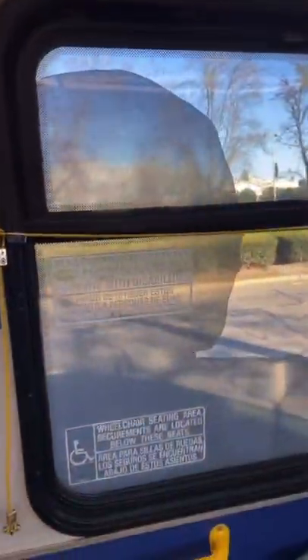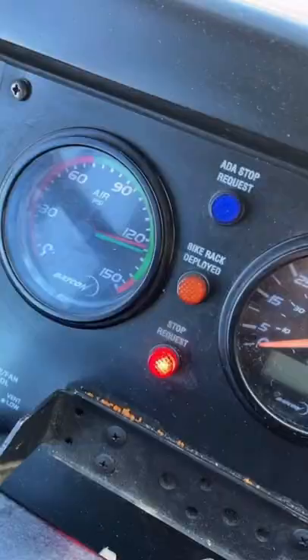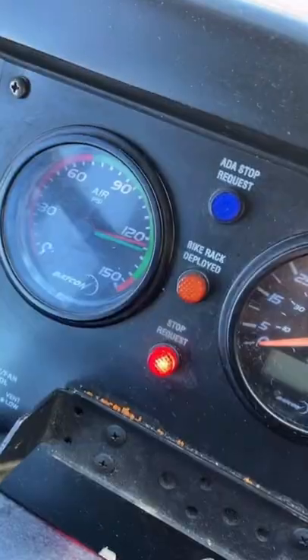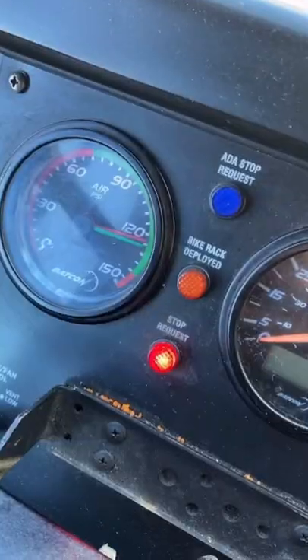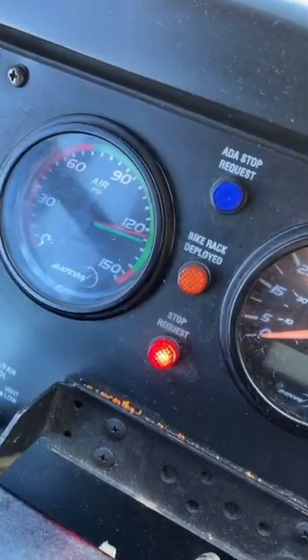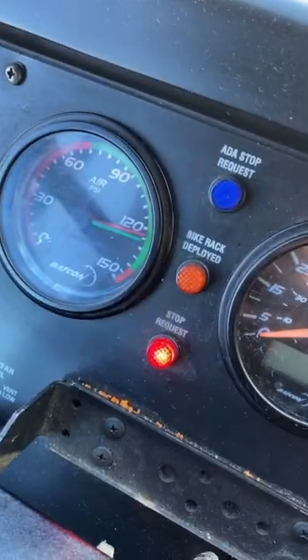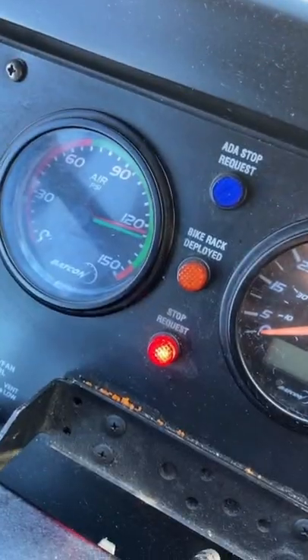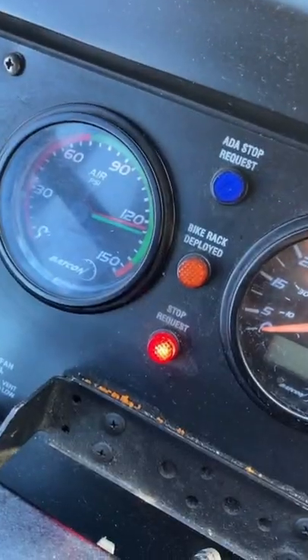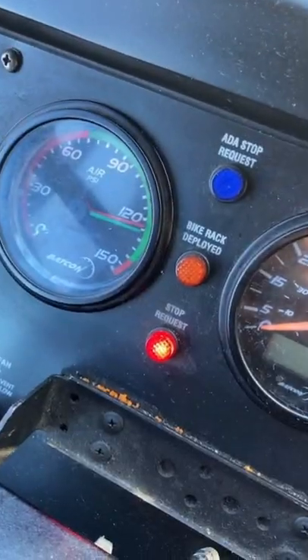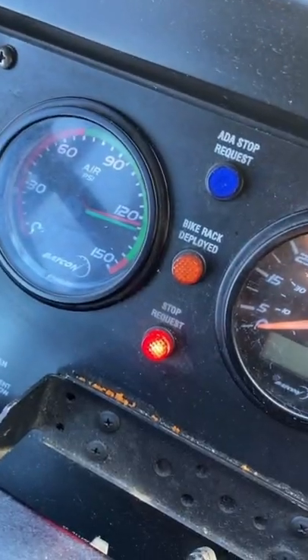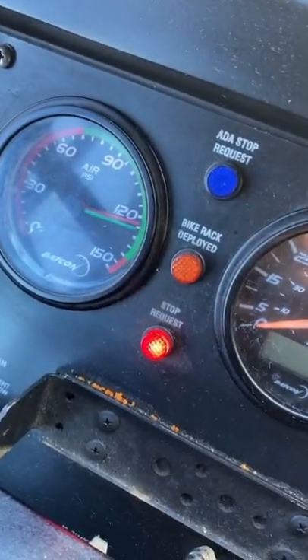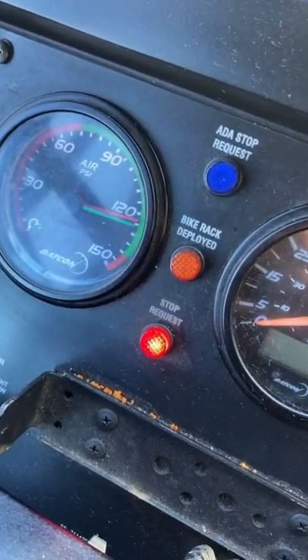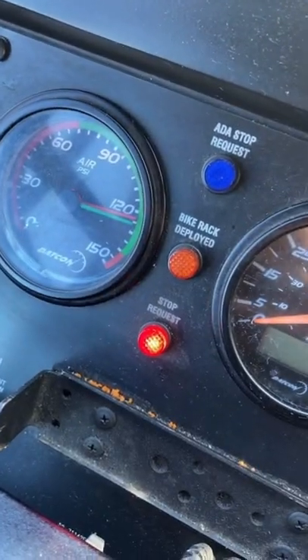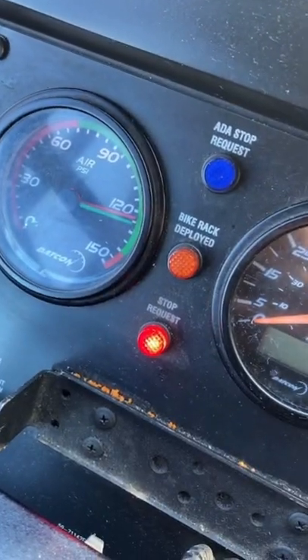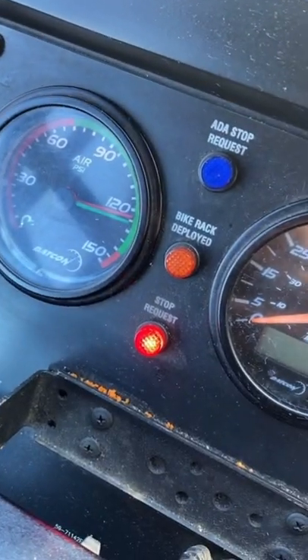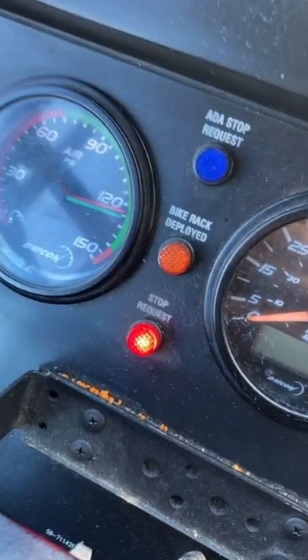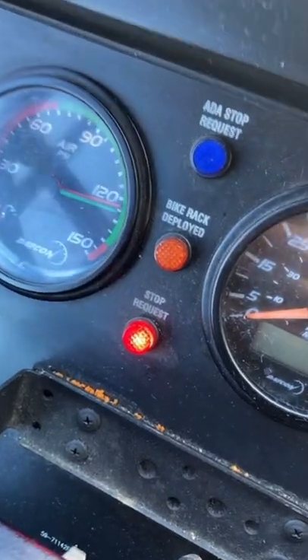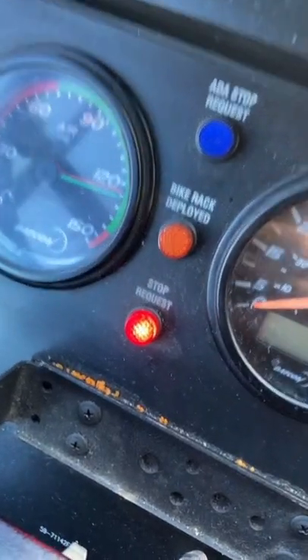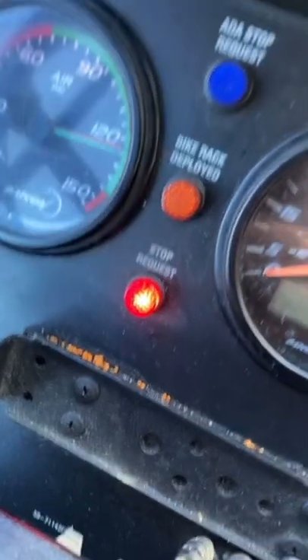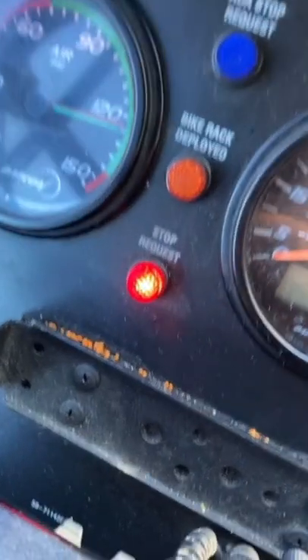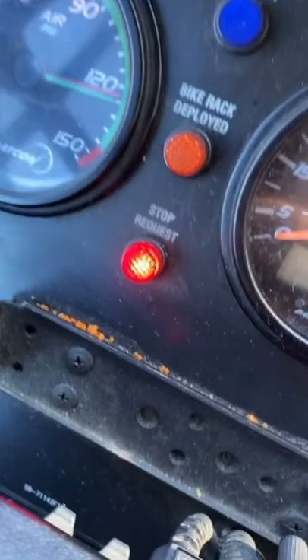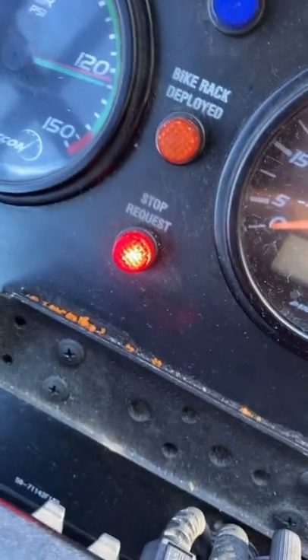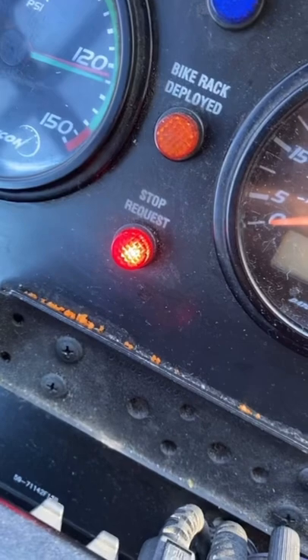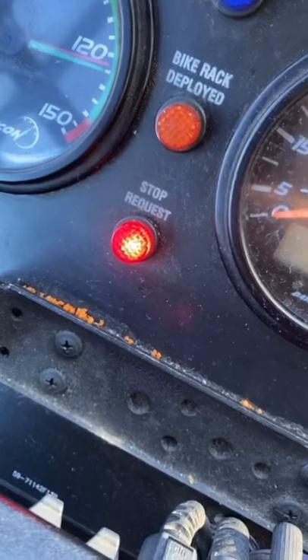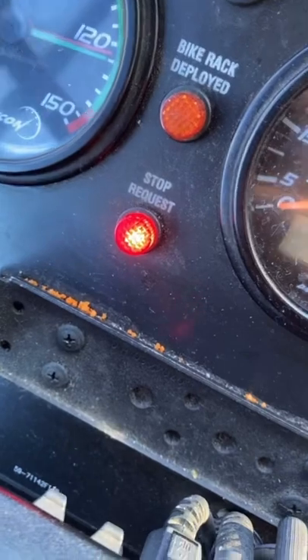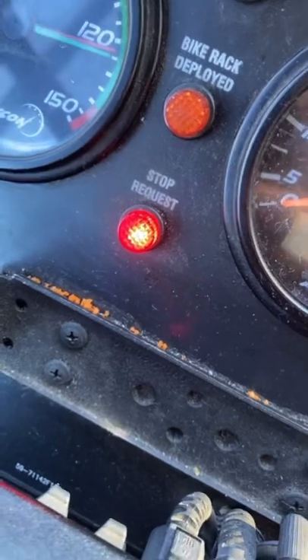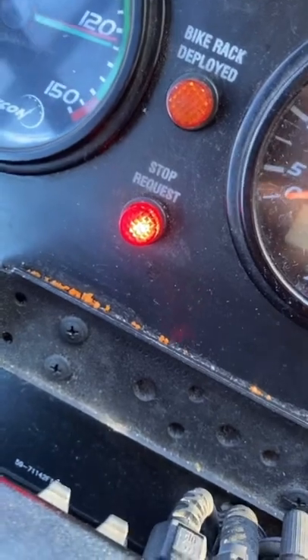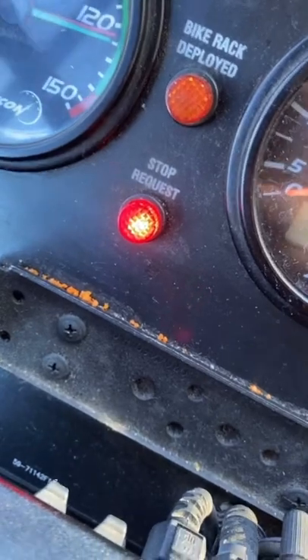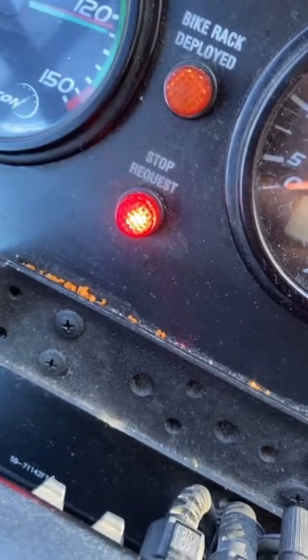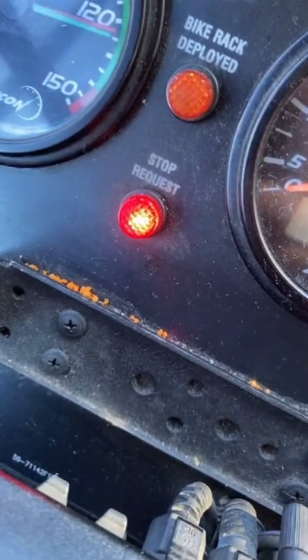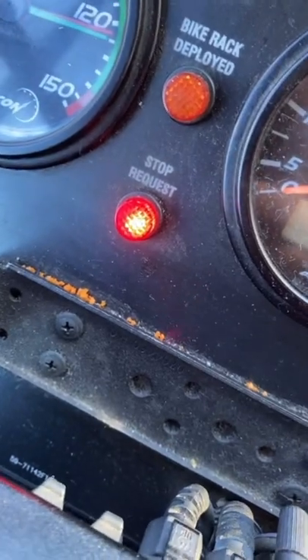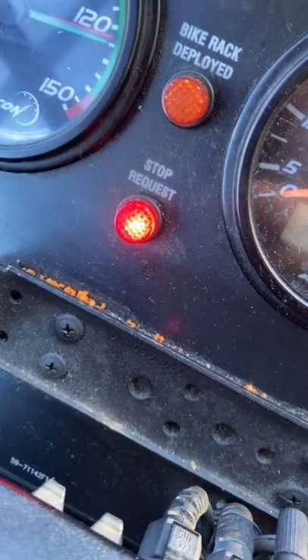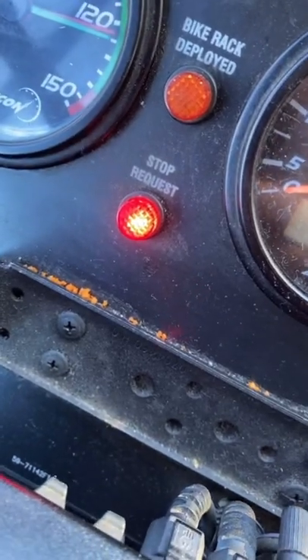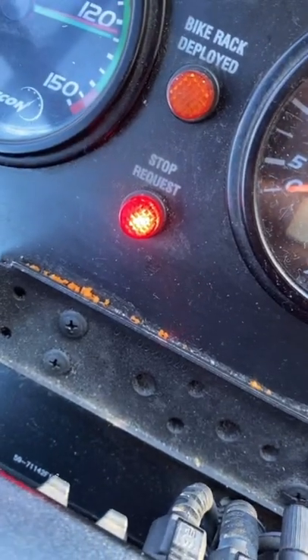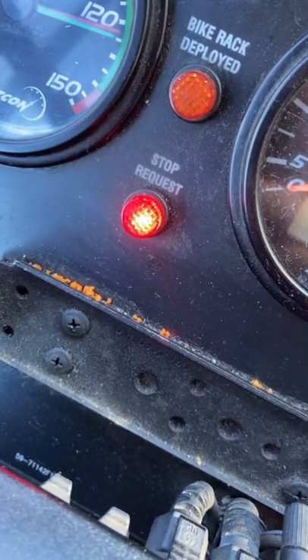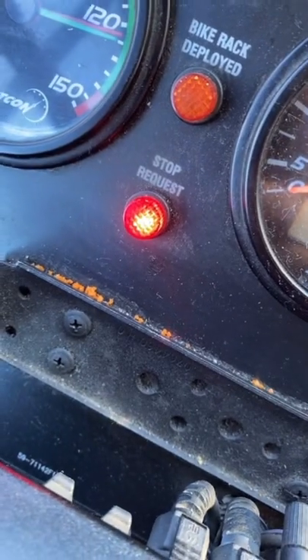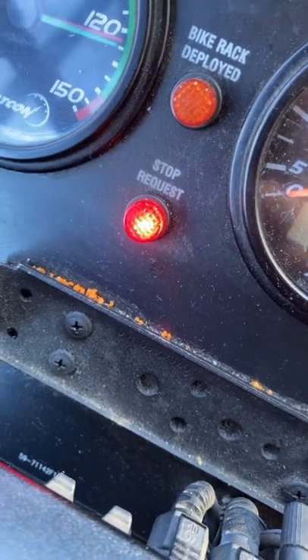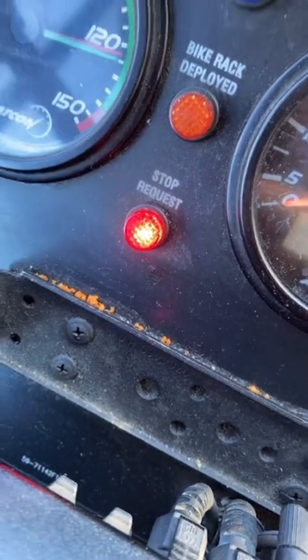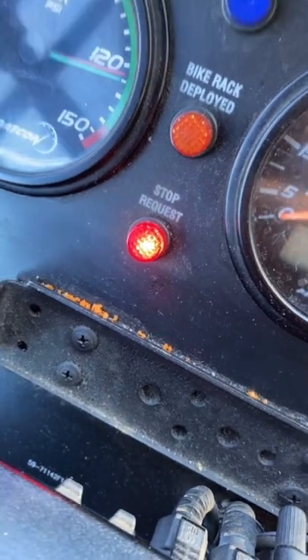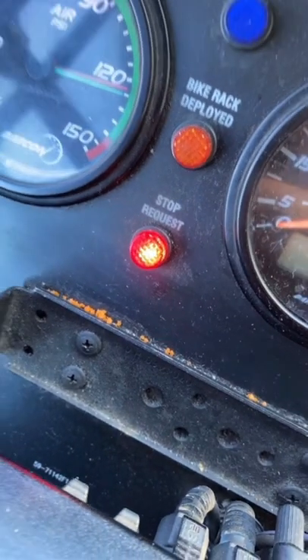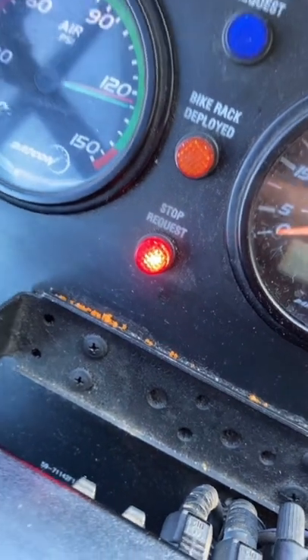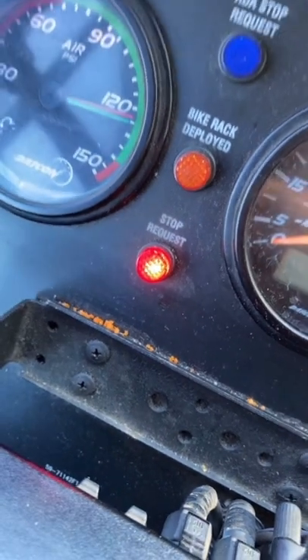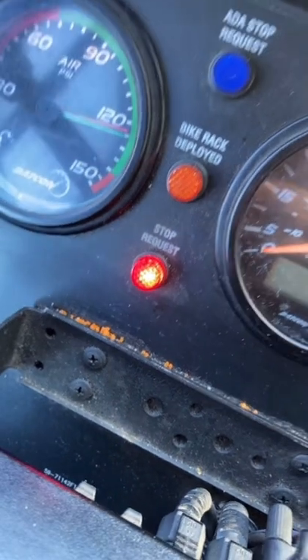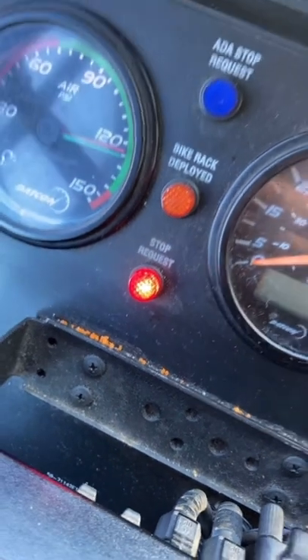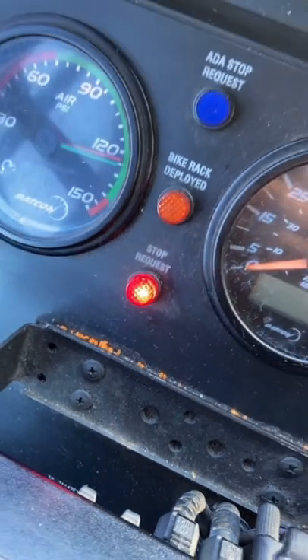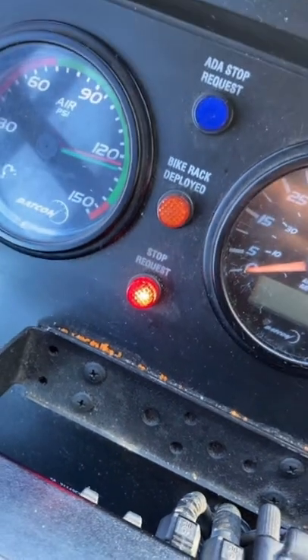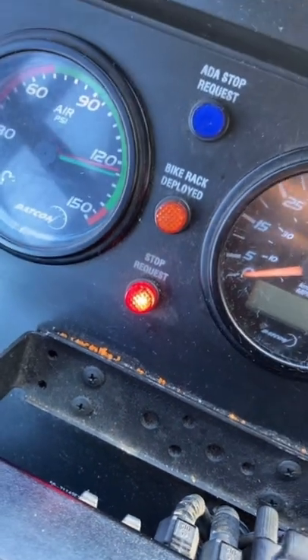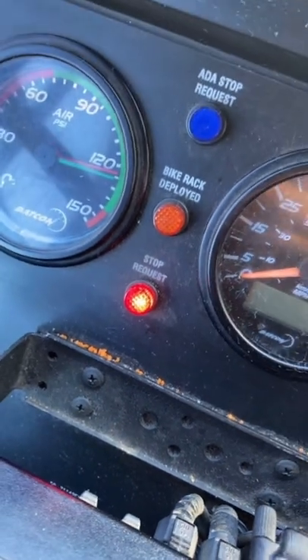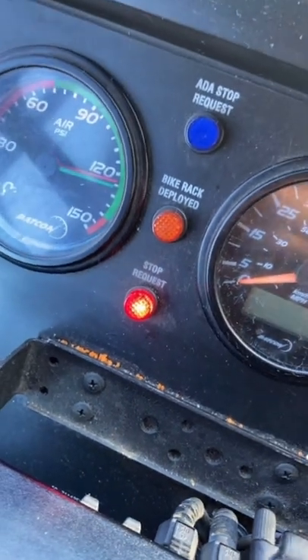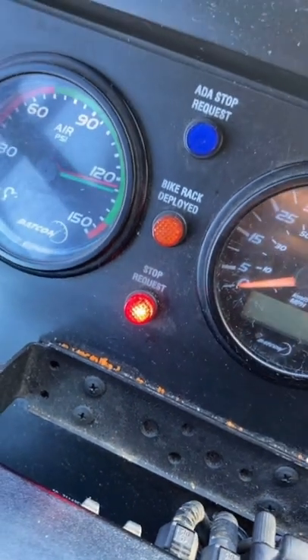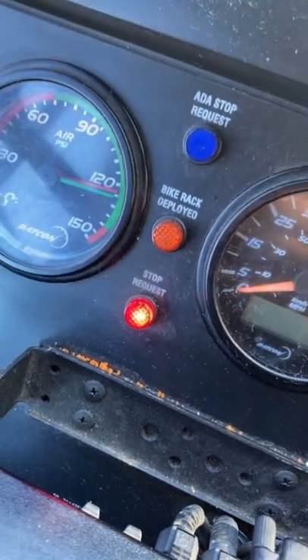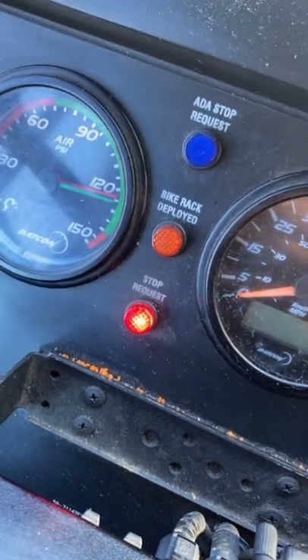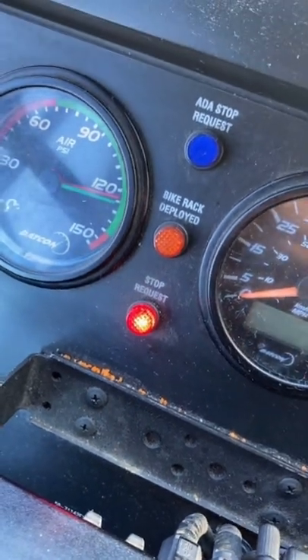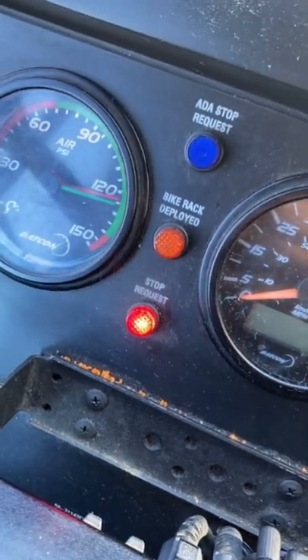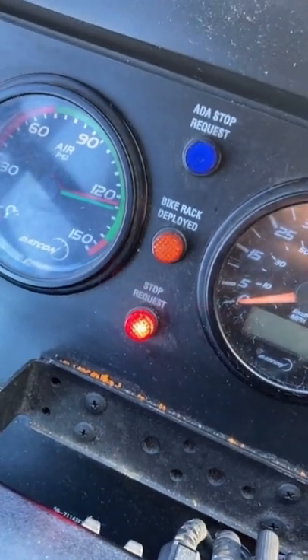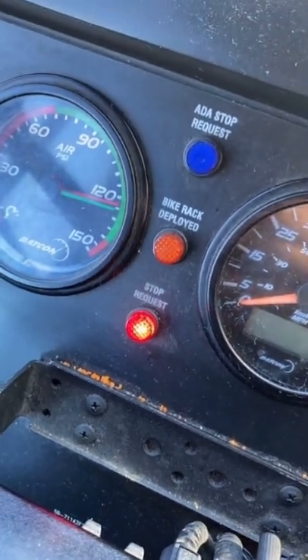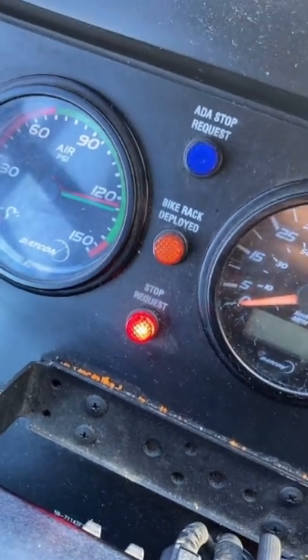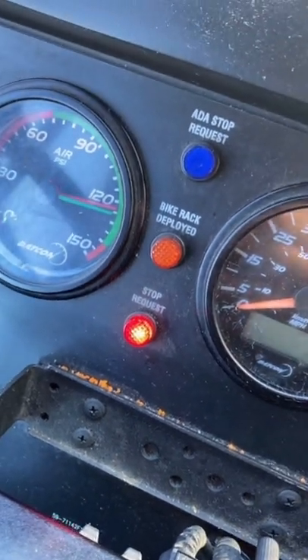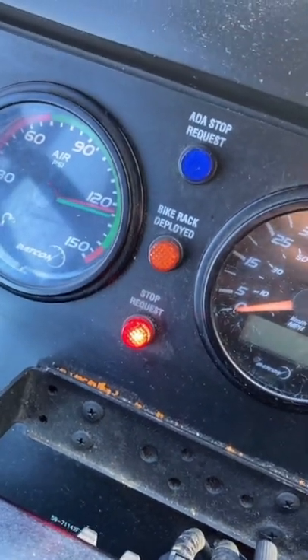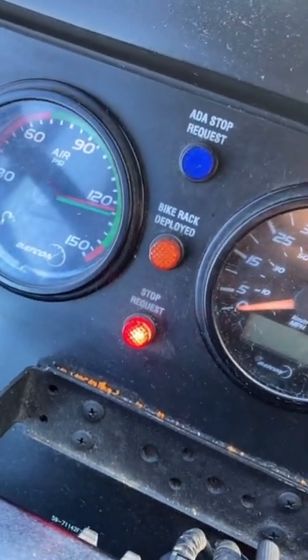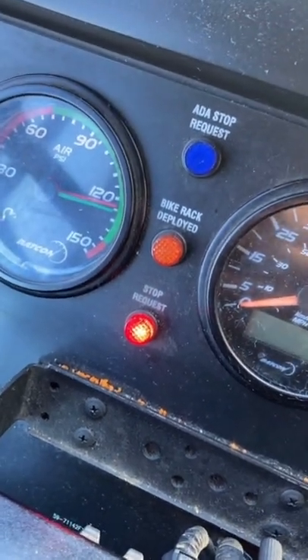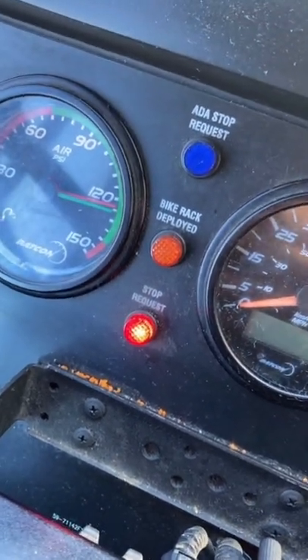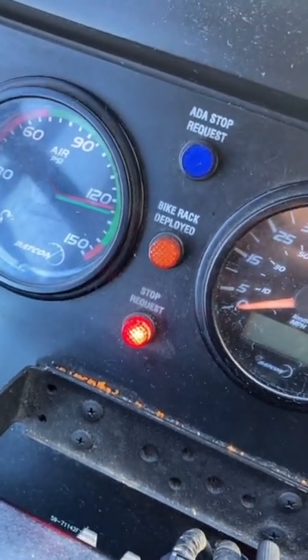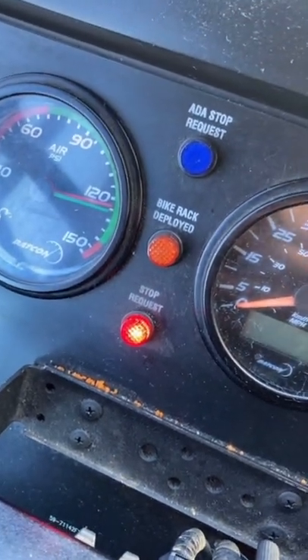And up here on the dash, you see where it says stop request — that lights up and lets me know that someone has requested a stop.